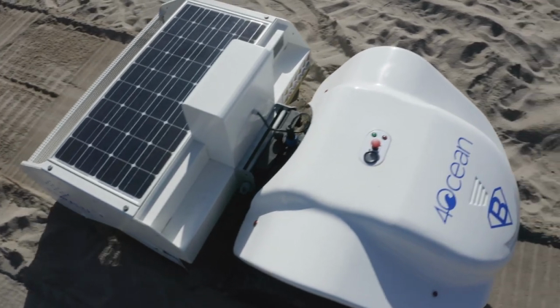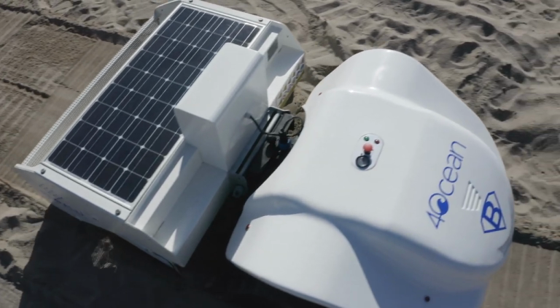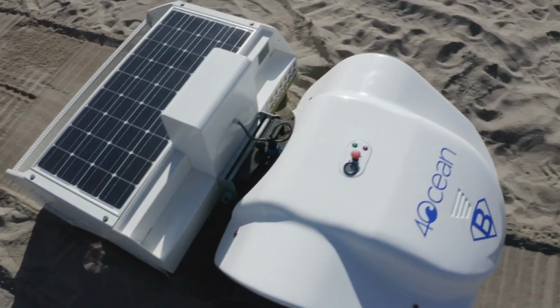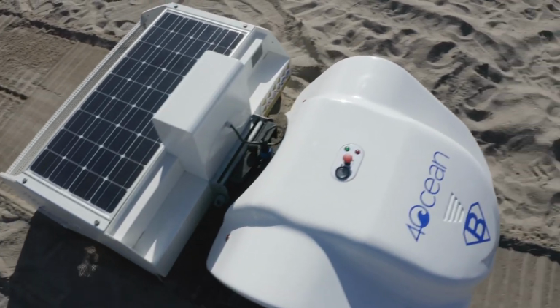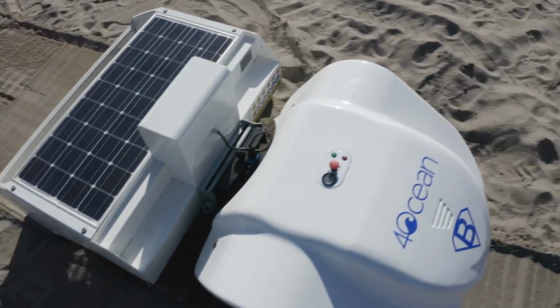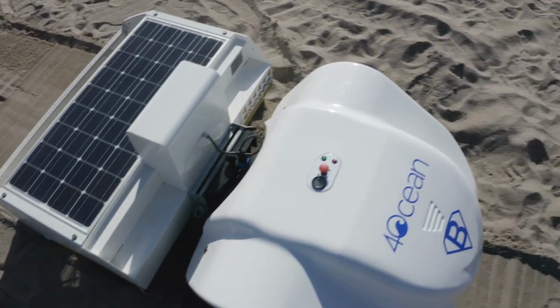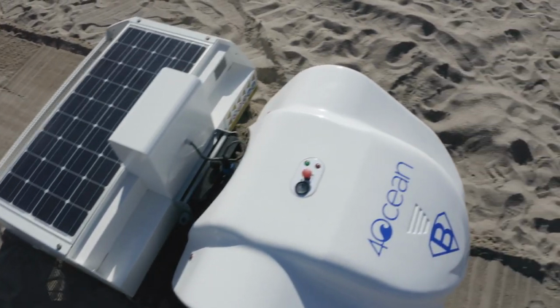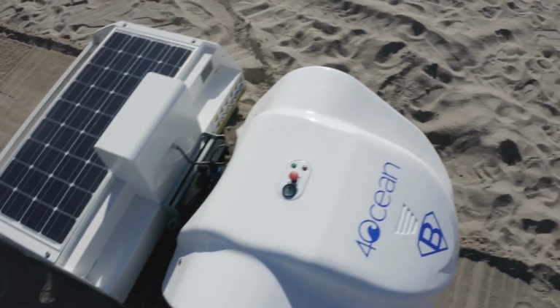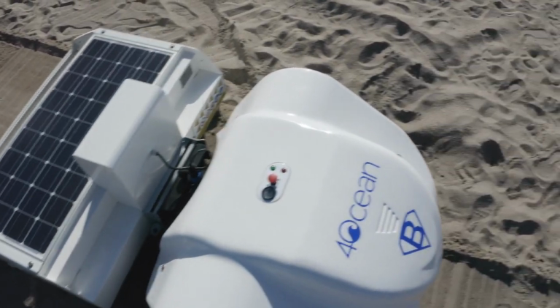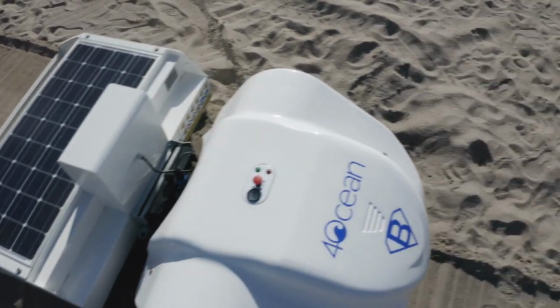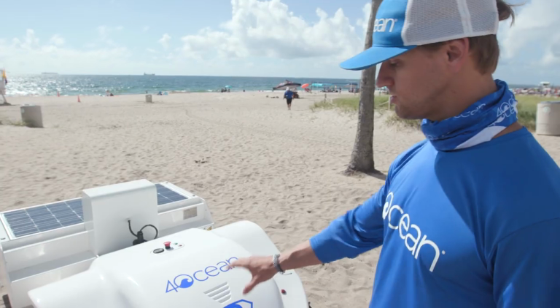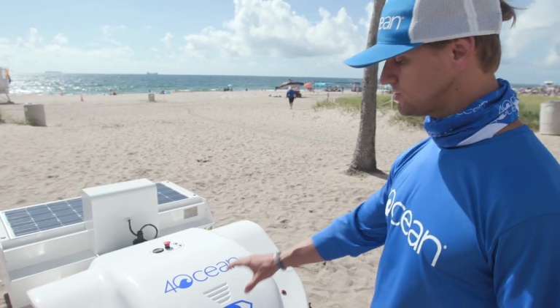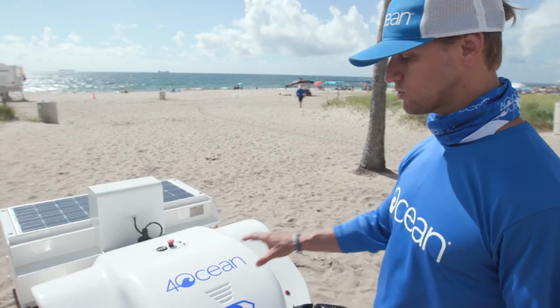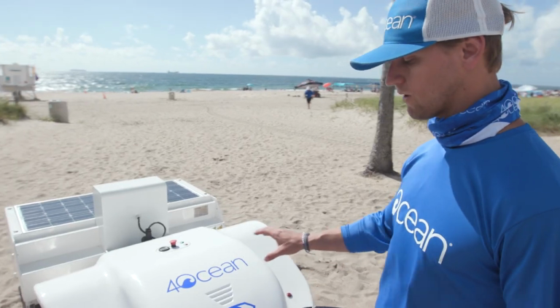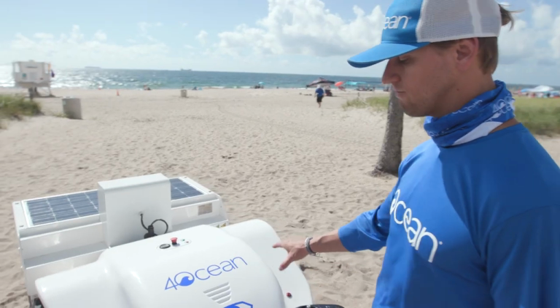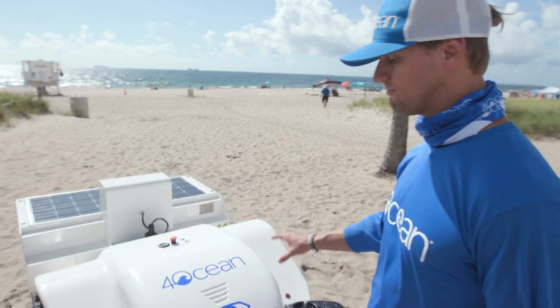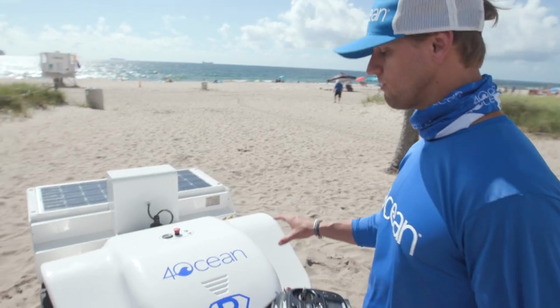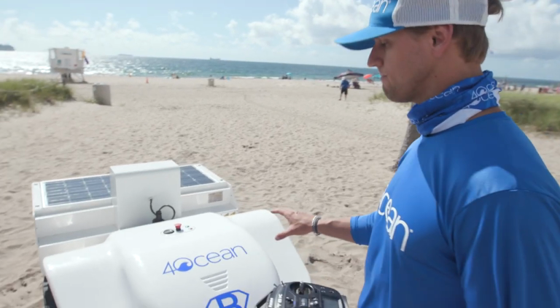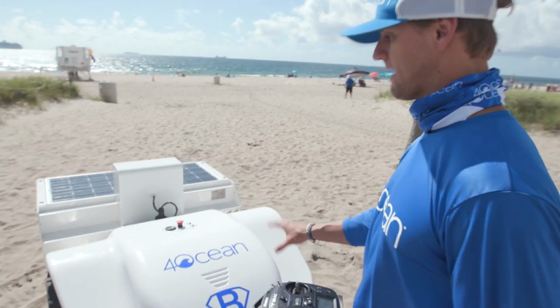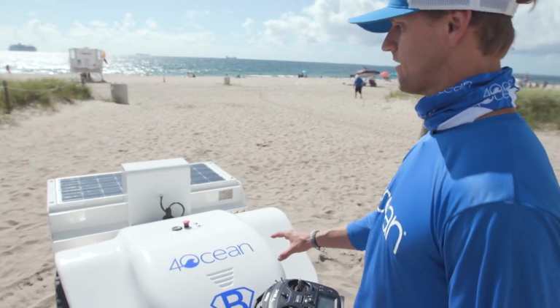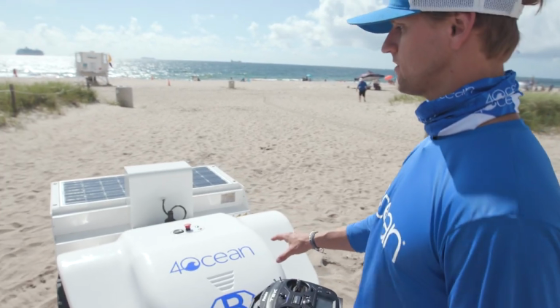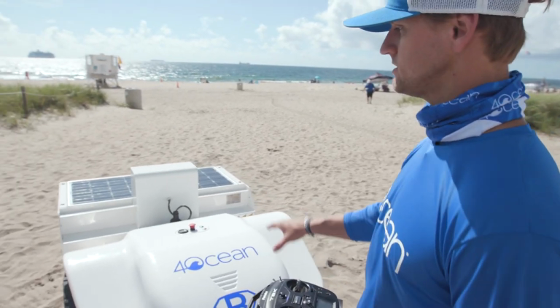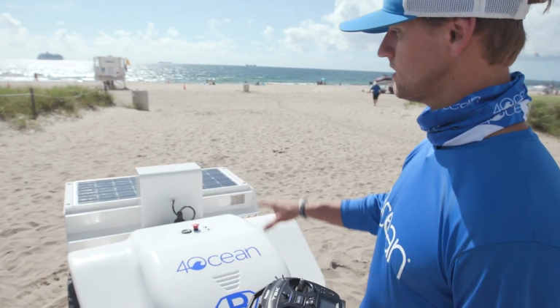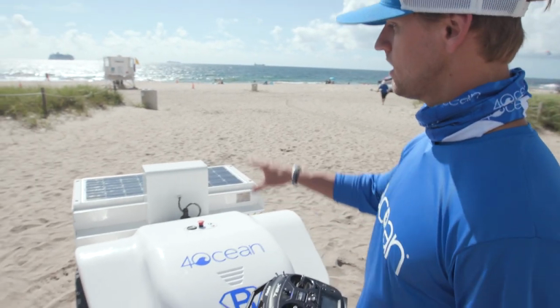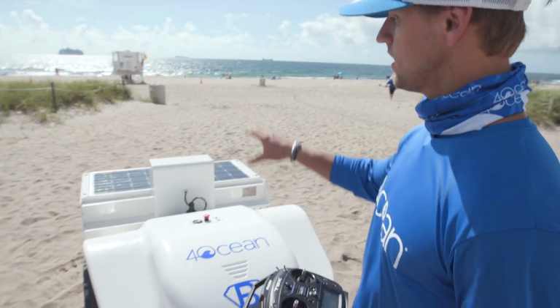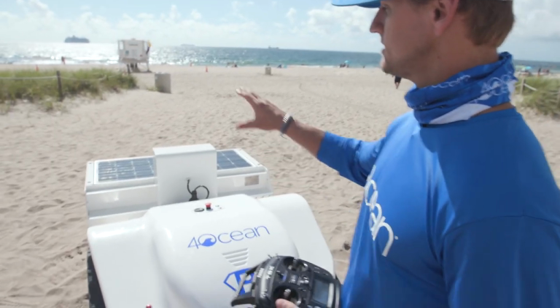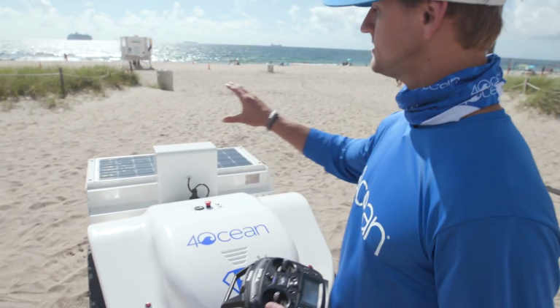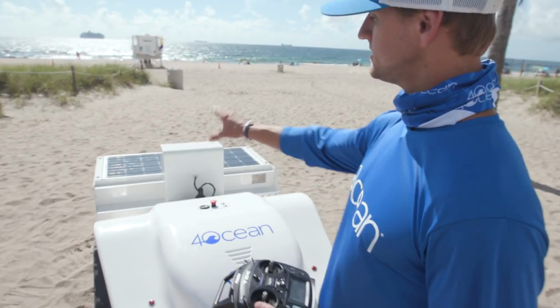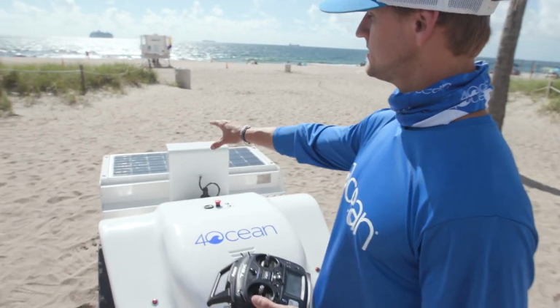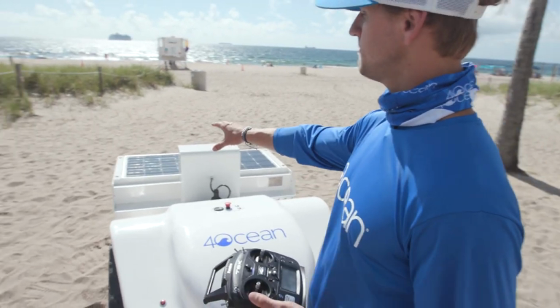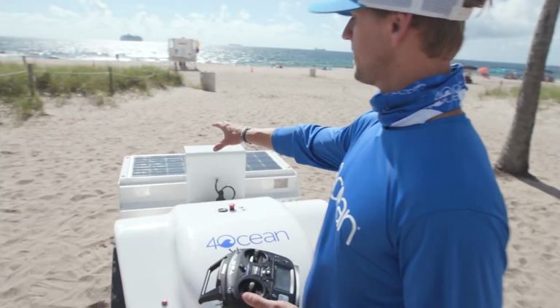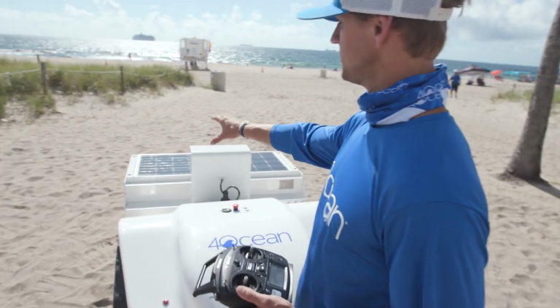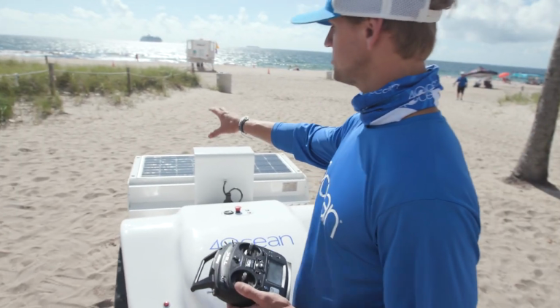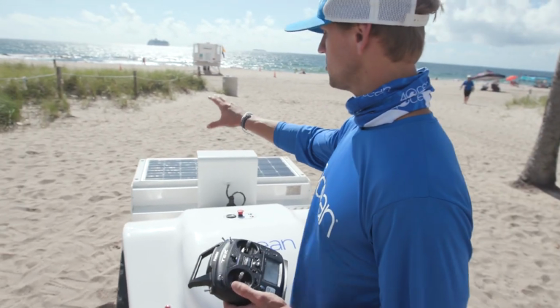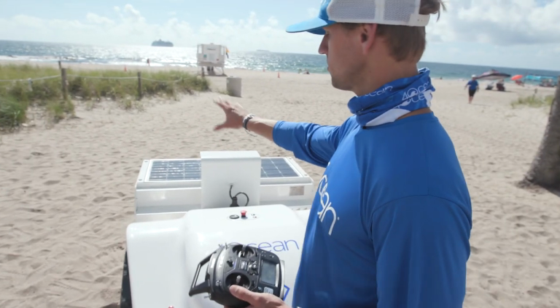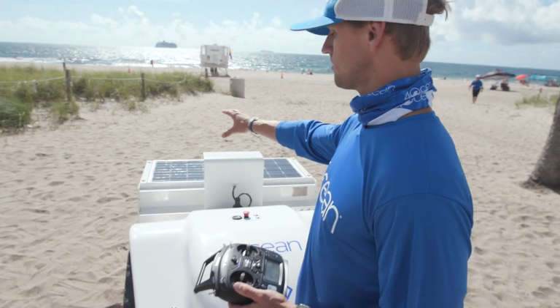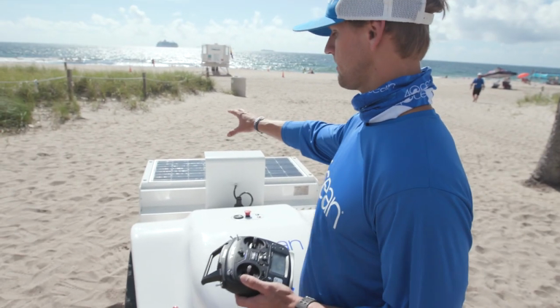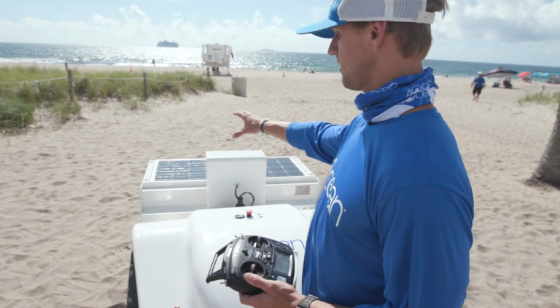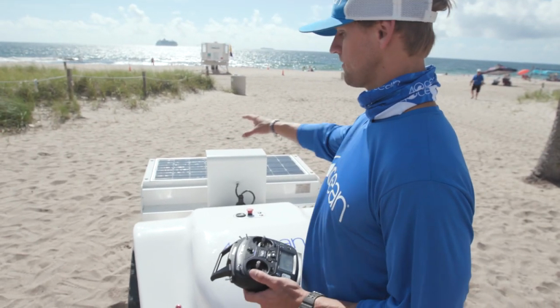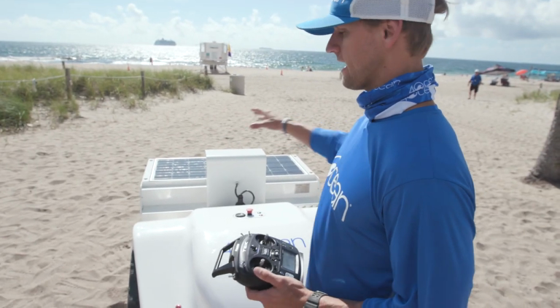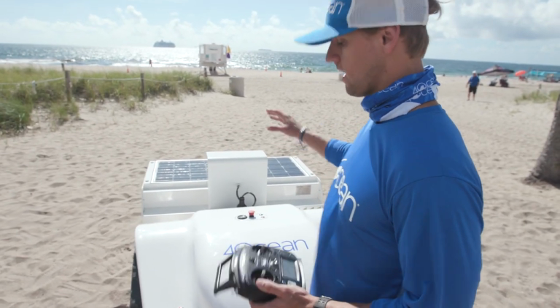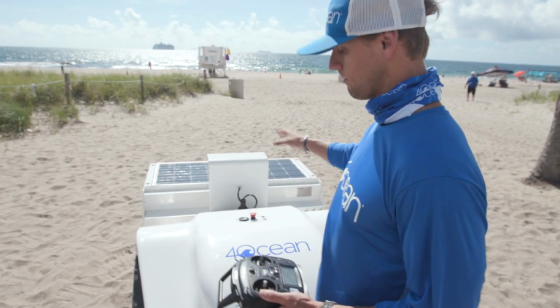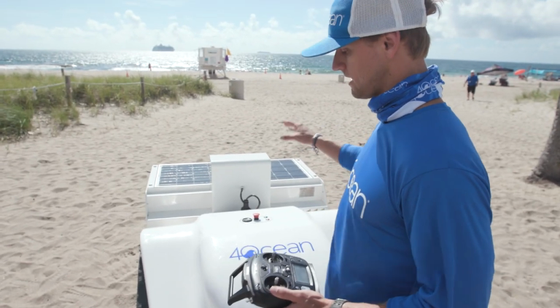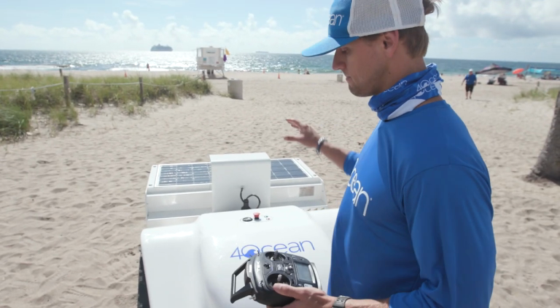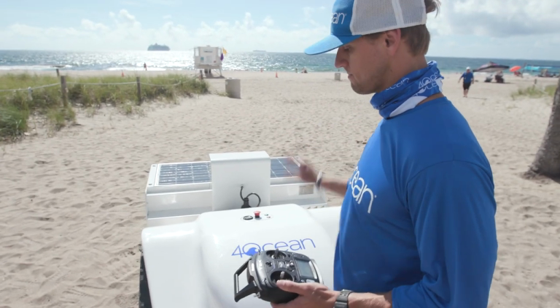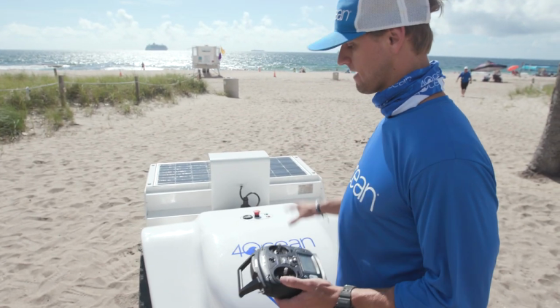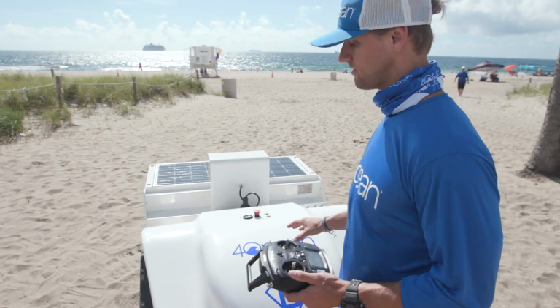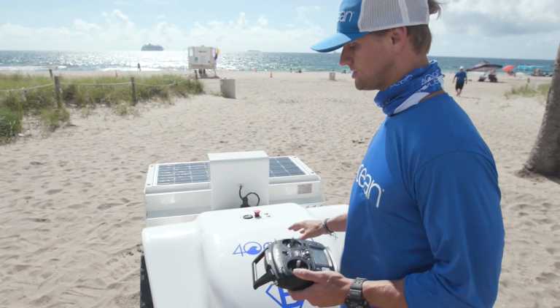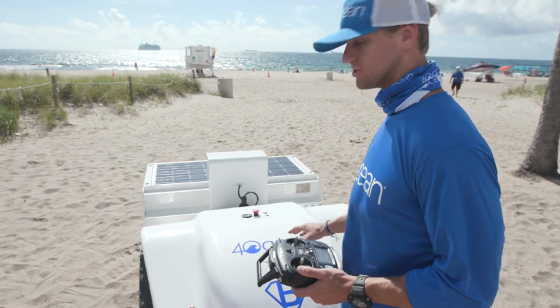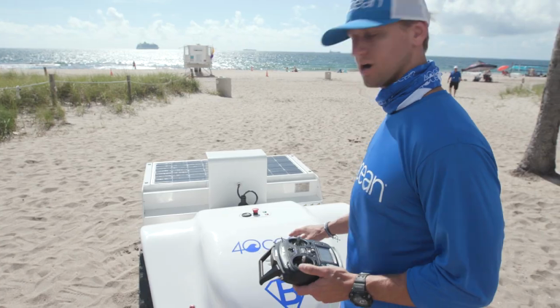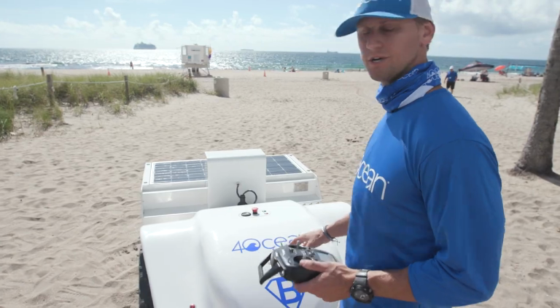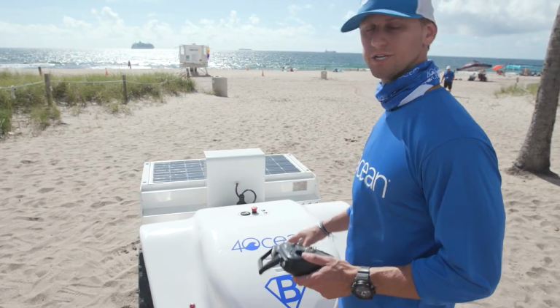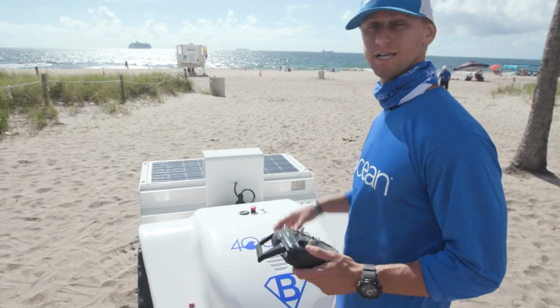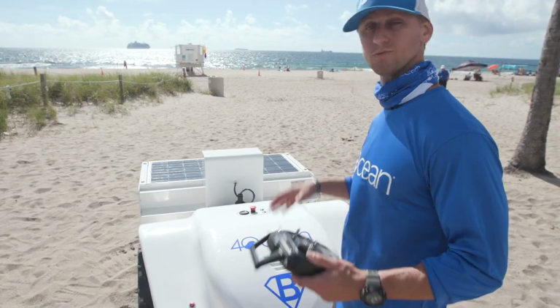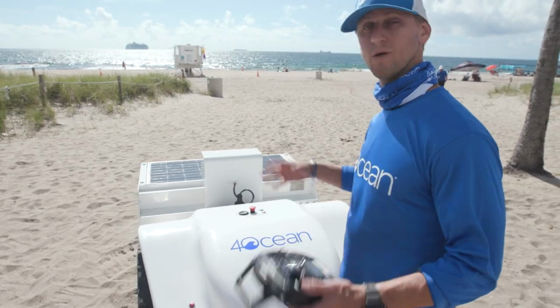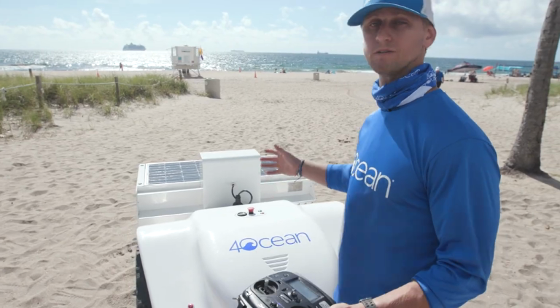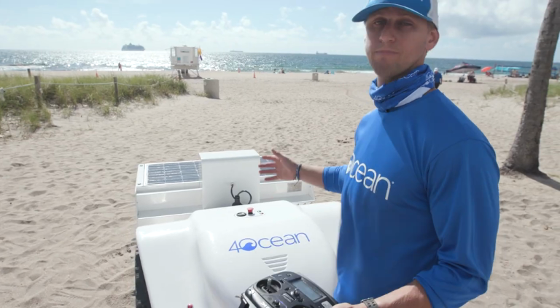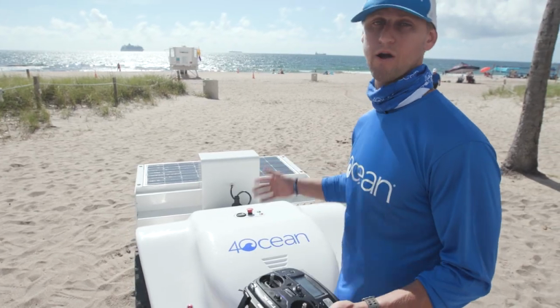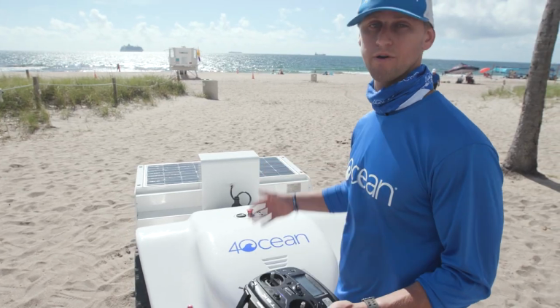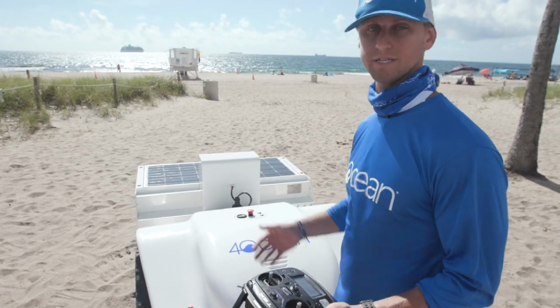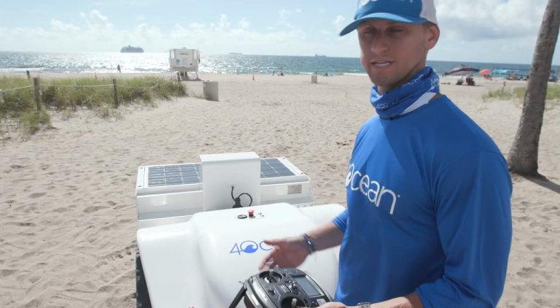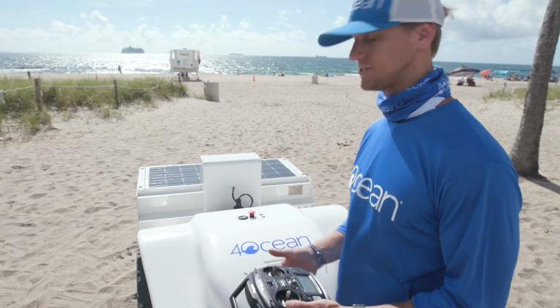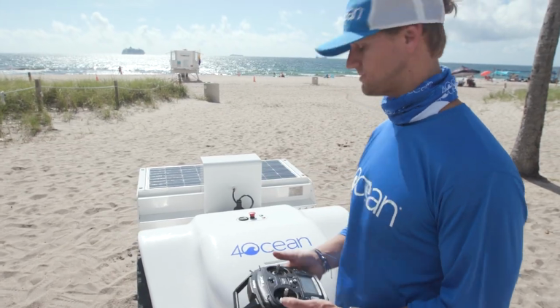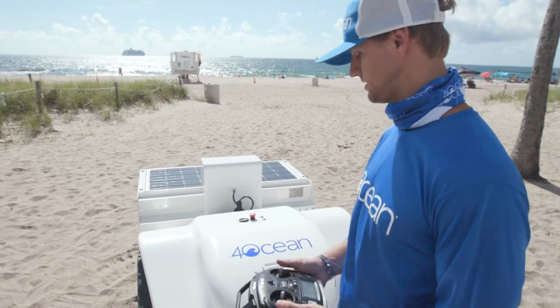It operates off of two 12-volt batteries, assisted by a solar panel that helps keep the batteries charged, as well as power accessories.